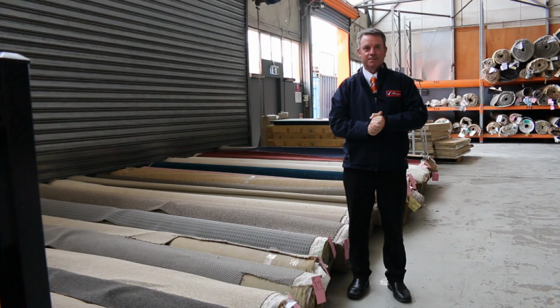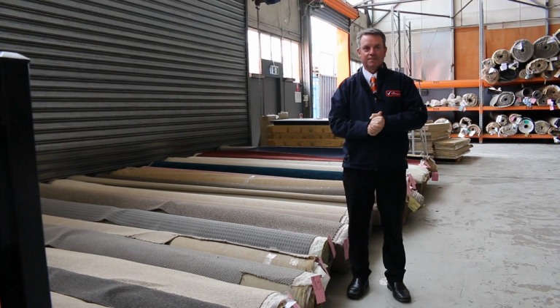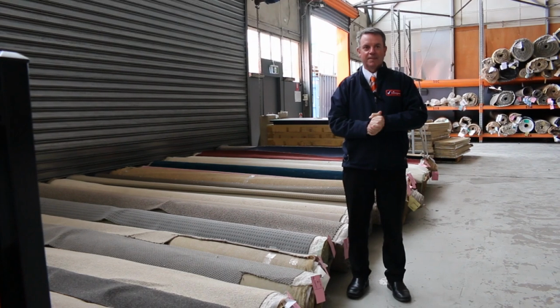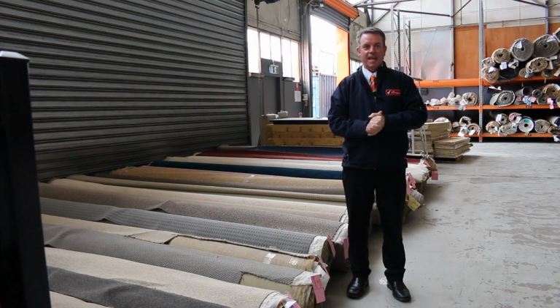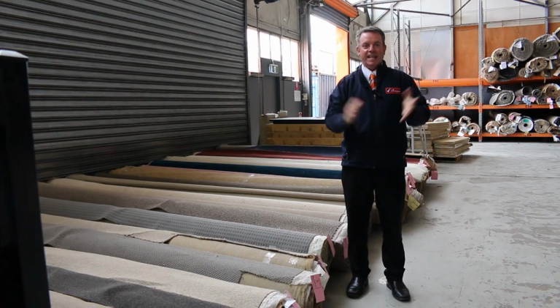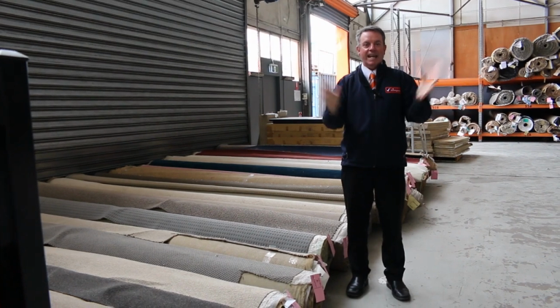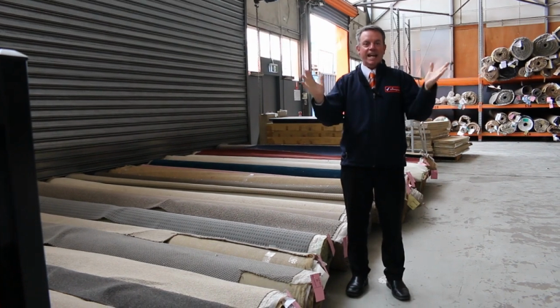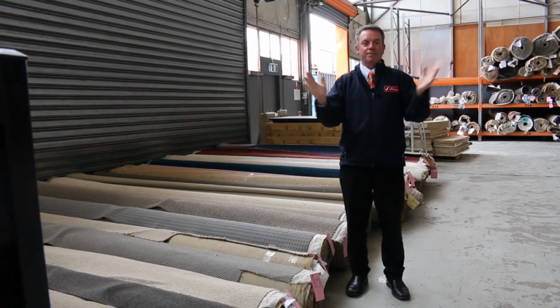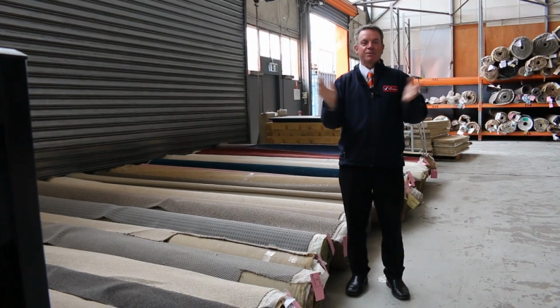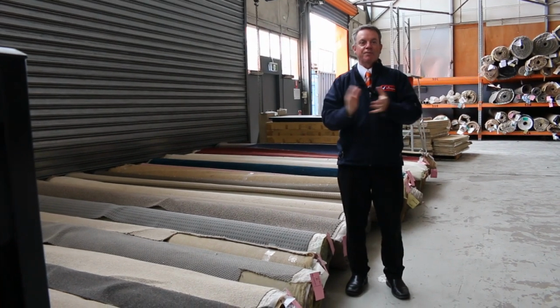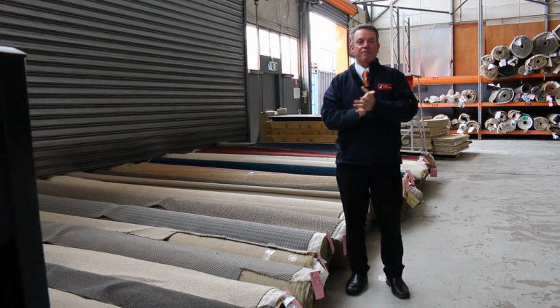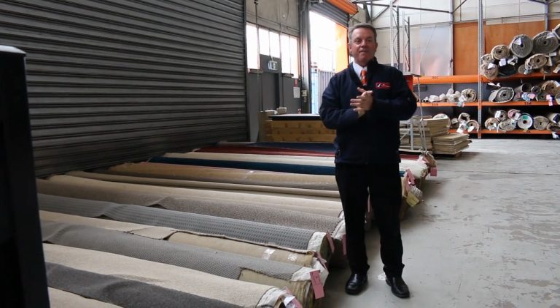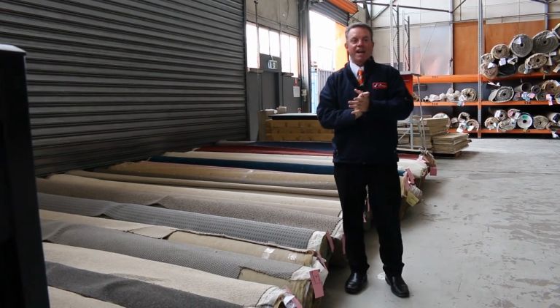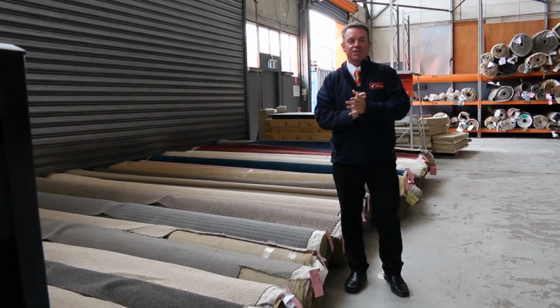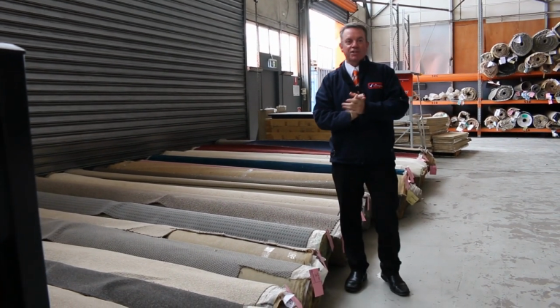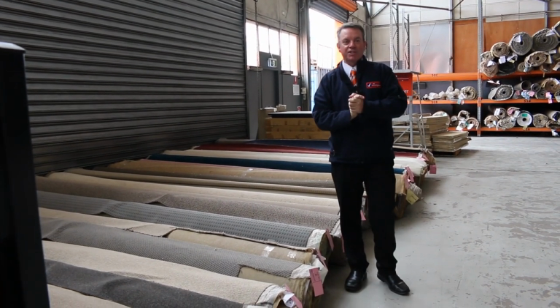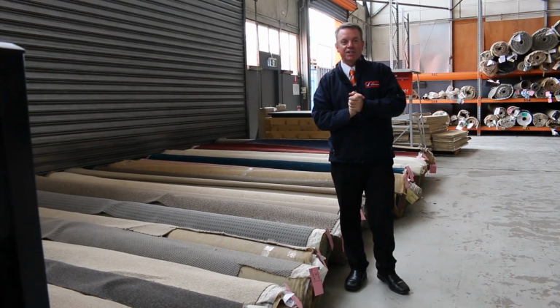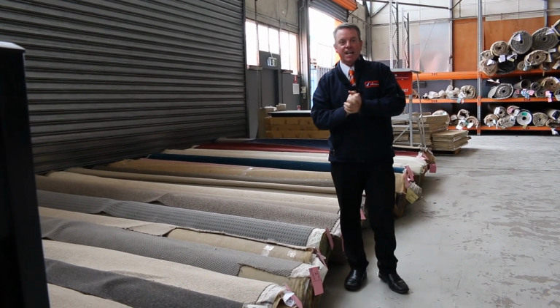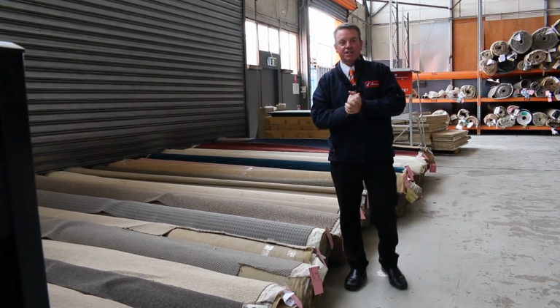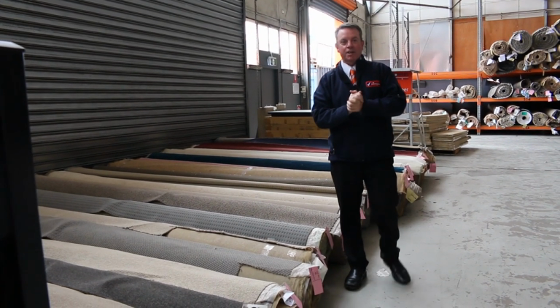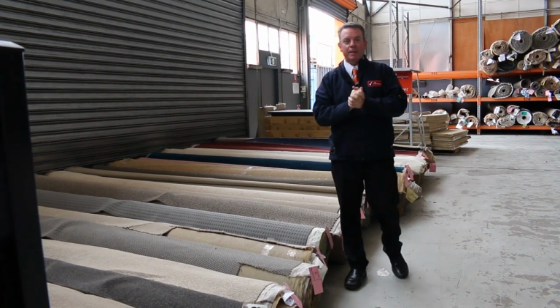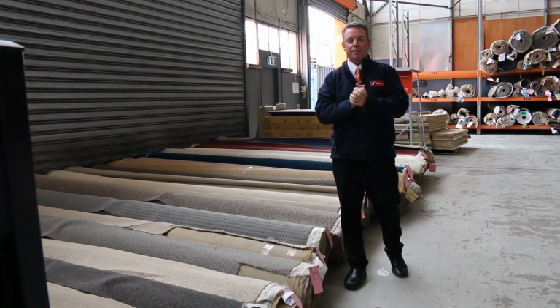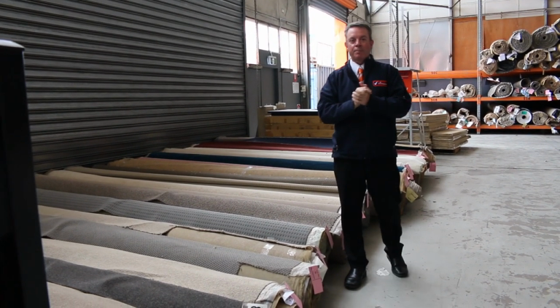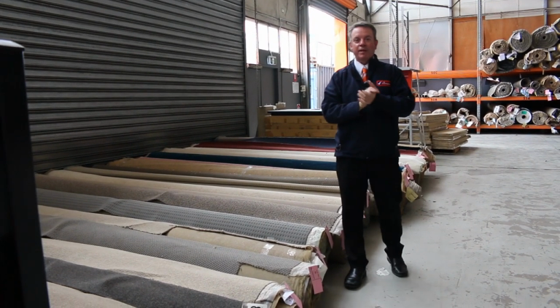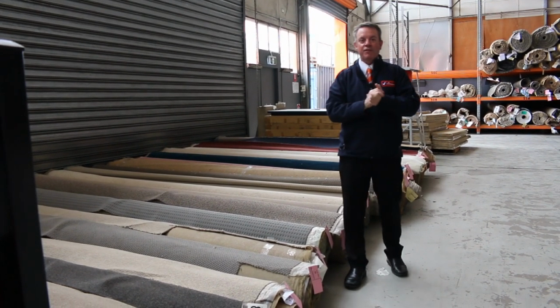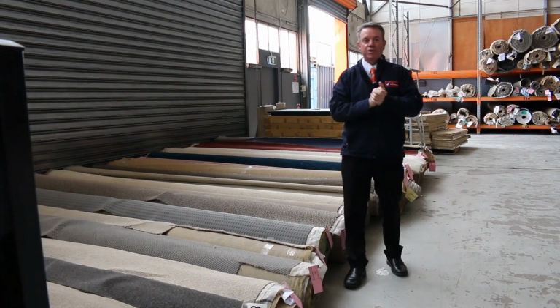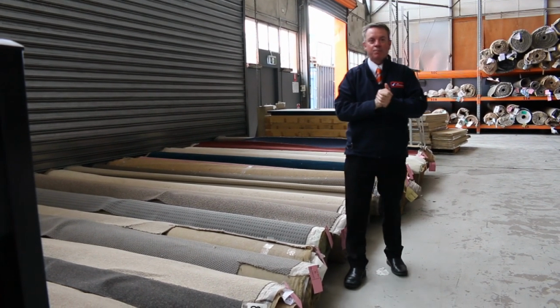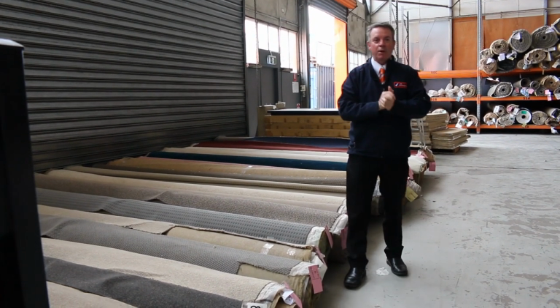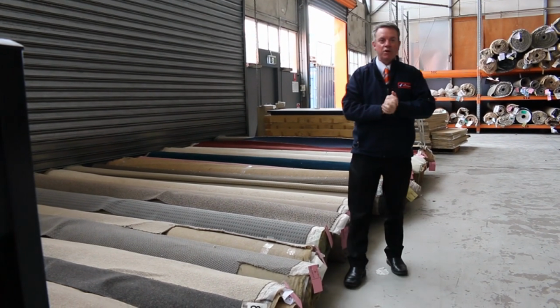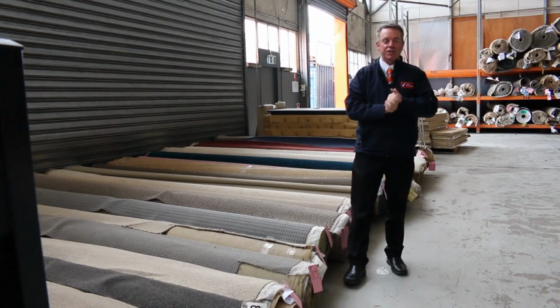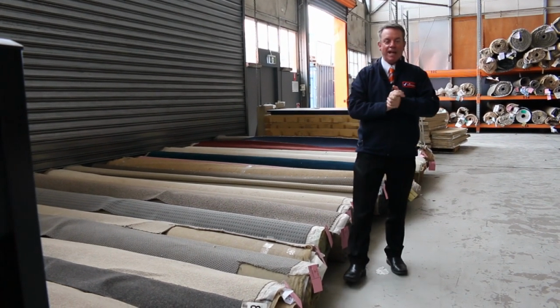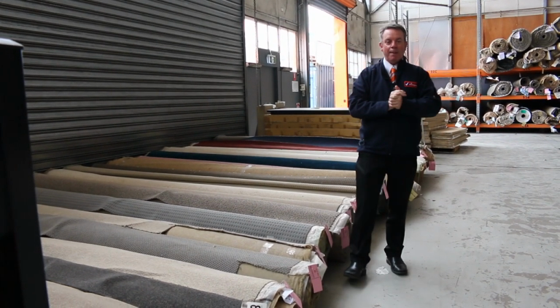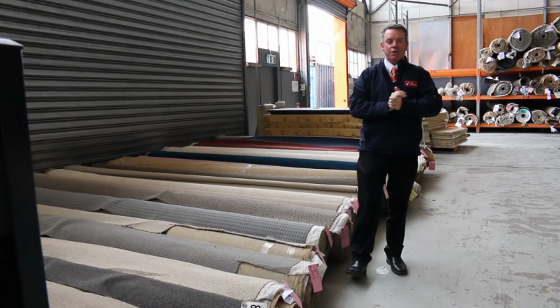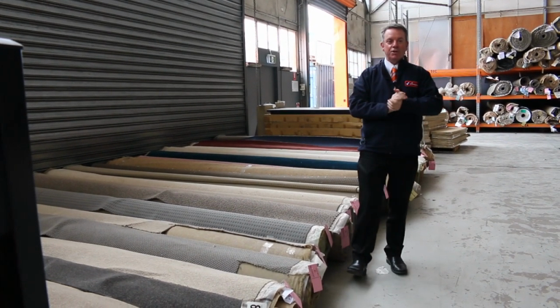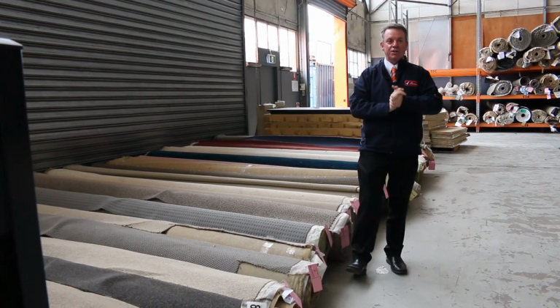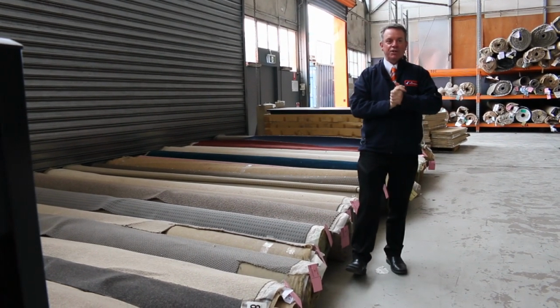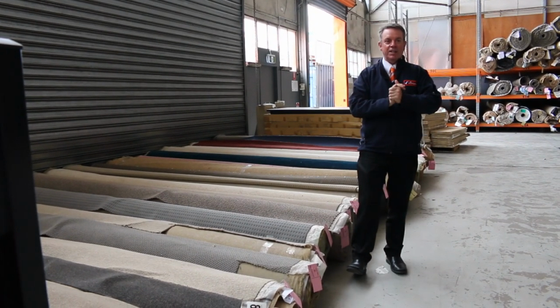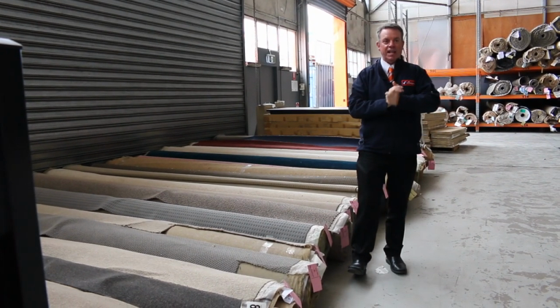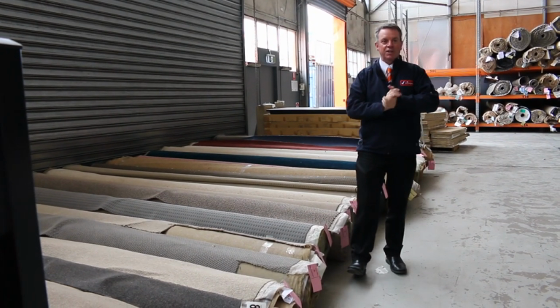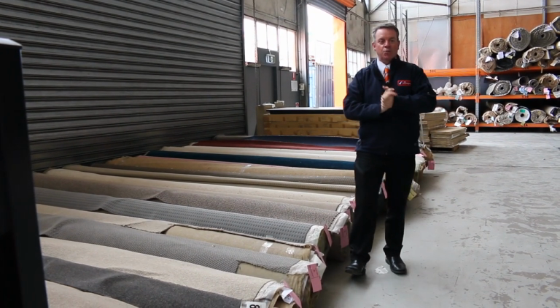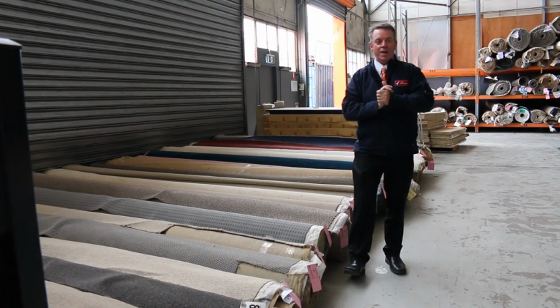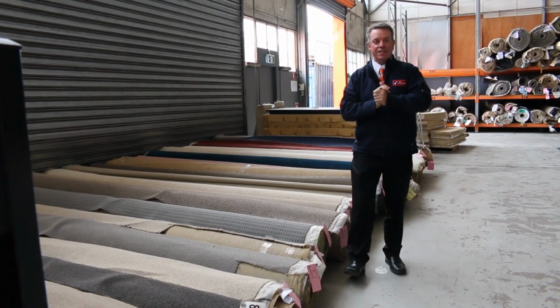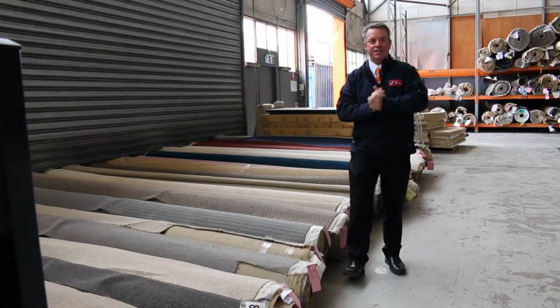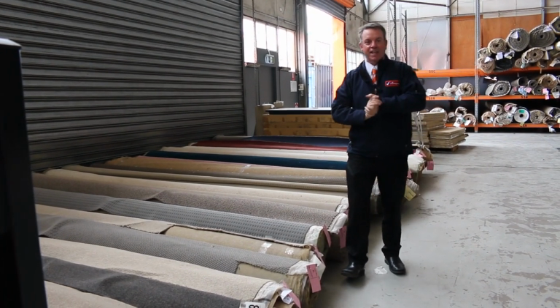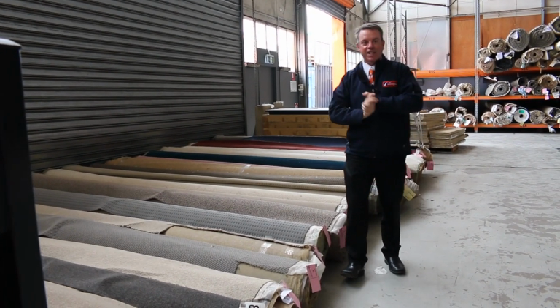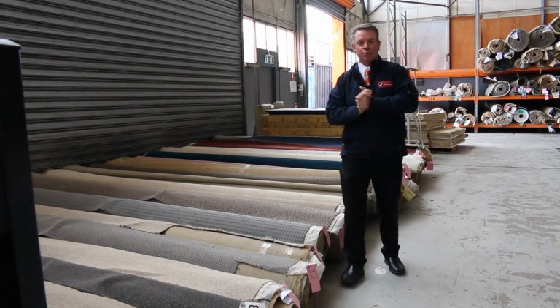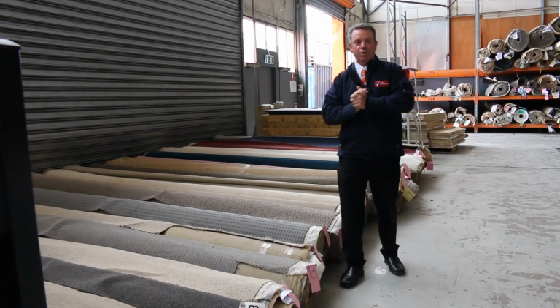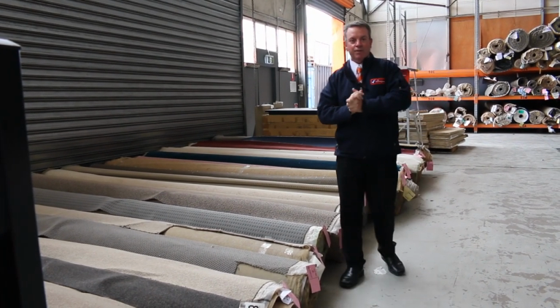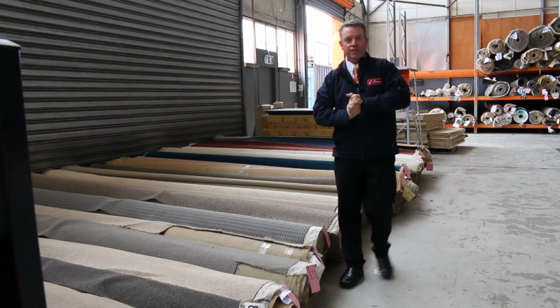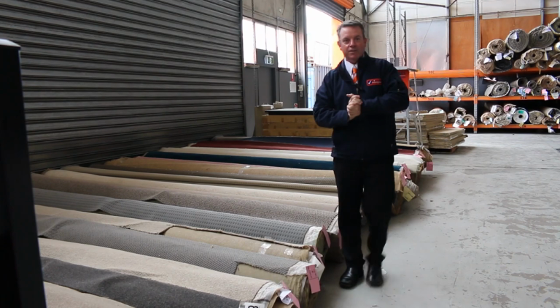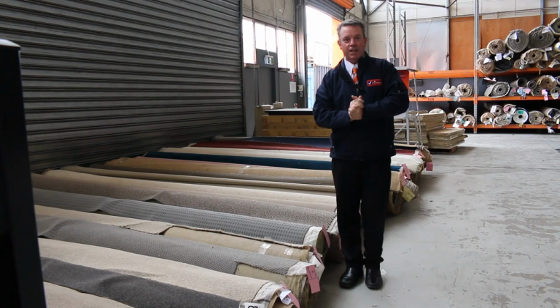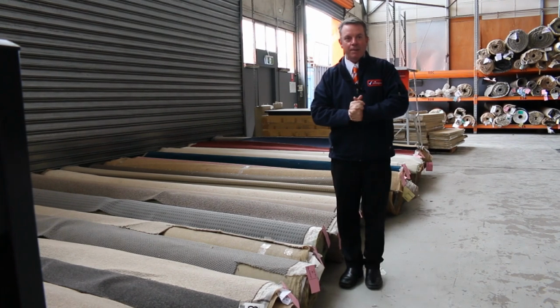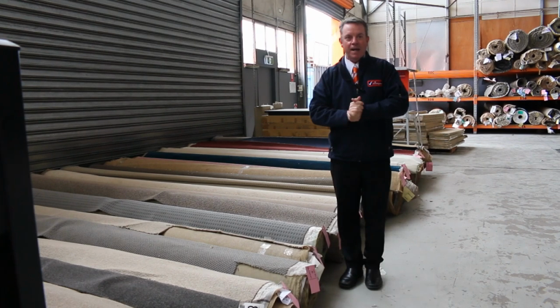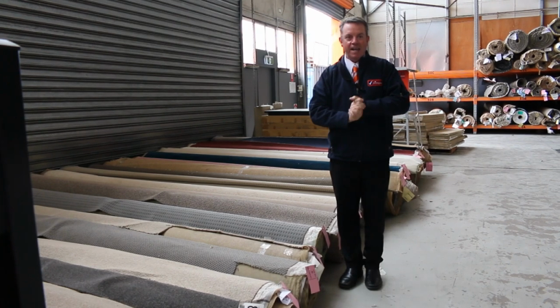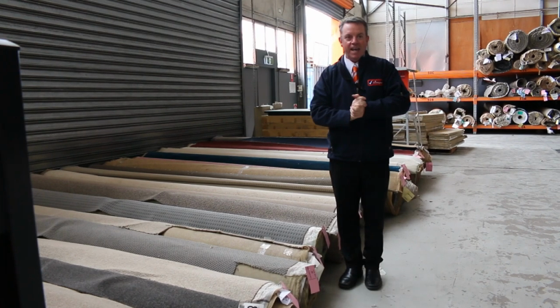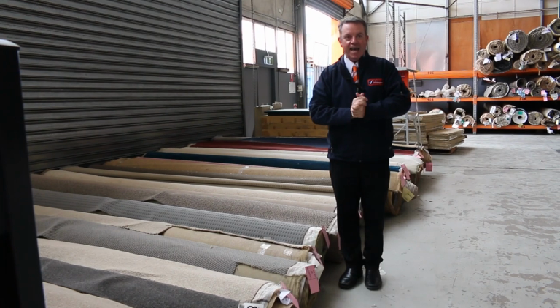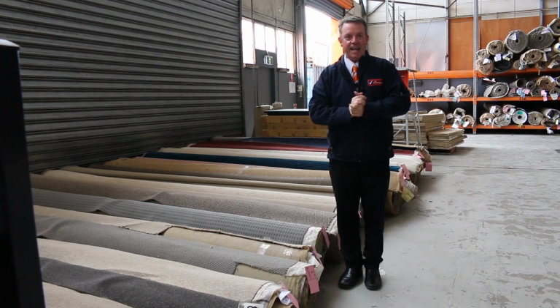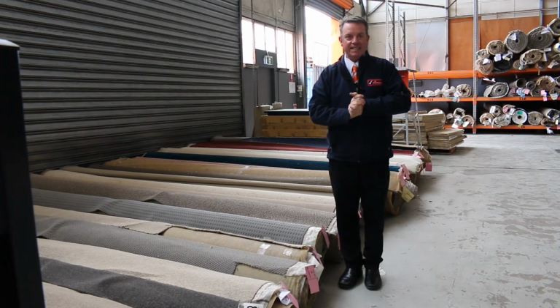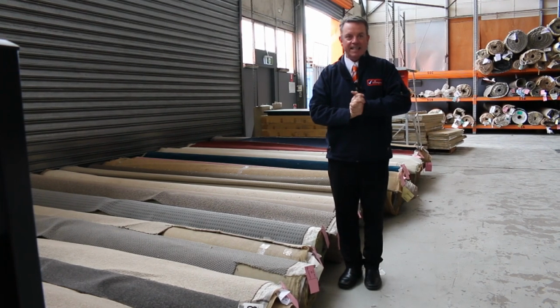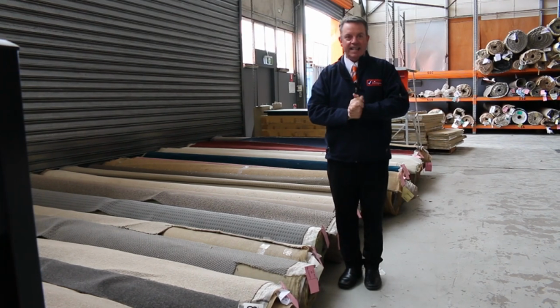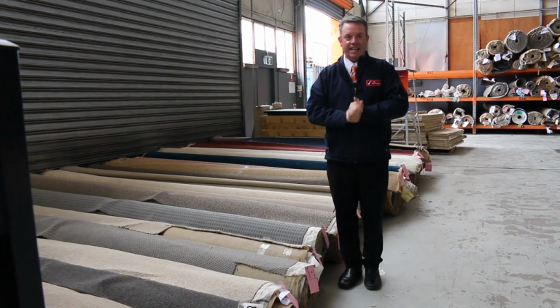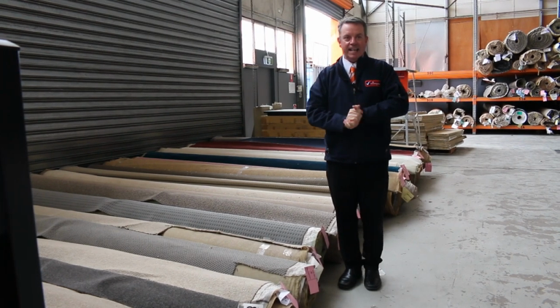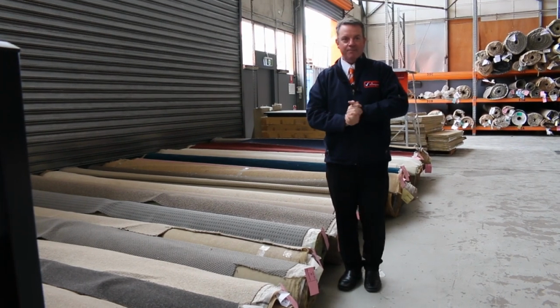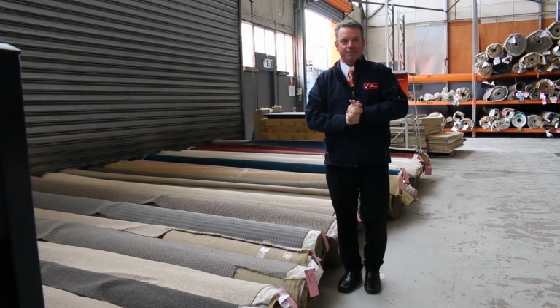G'day, I'm John from Fowler's Auction Sales. I'm here to preview tomorrow's carpet auction — that's Wednesday the 12th of October at 10am.